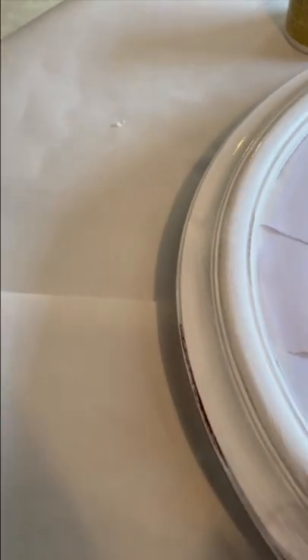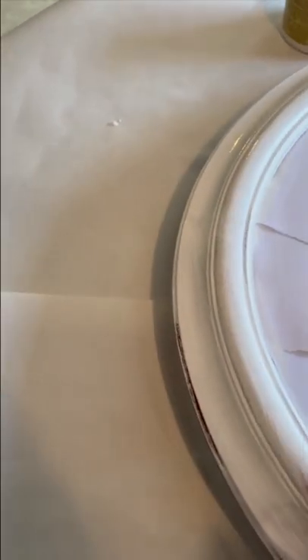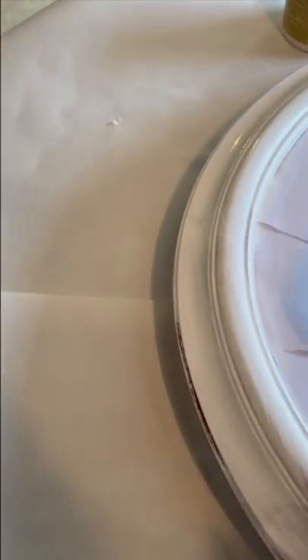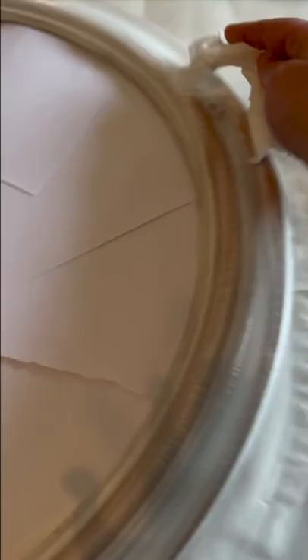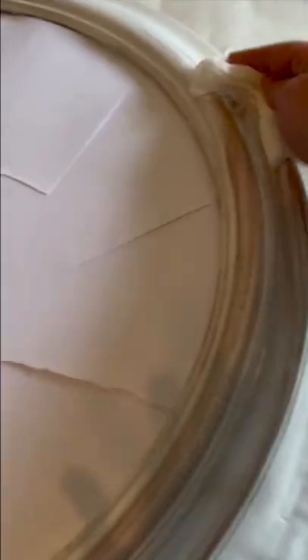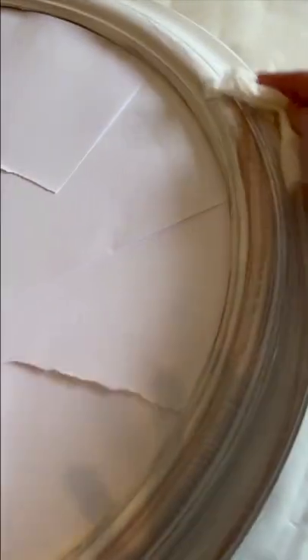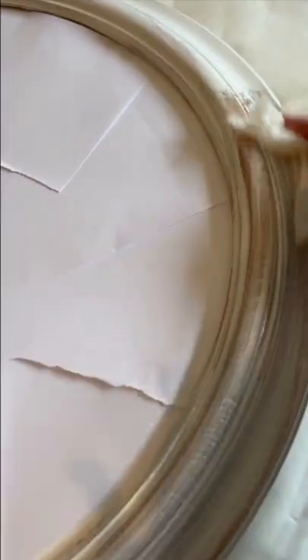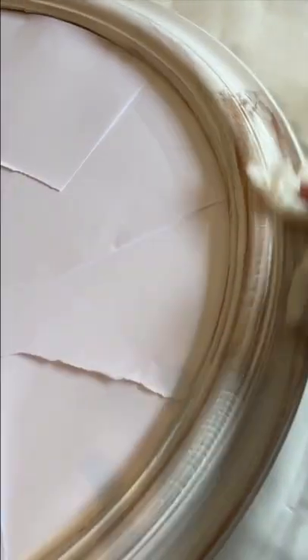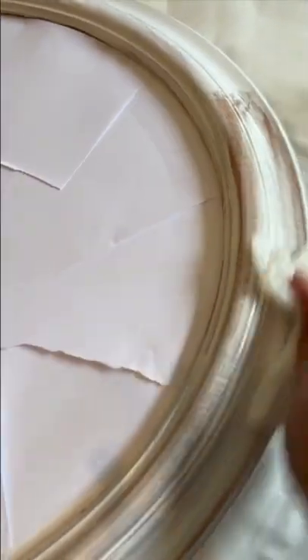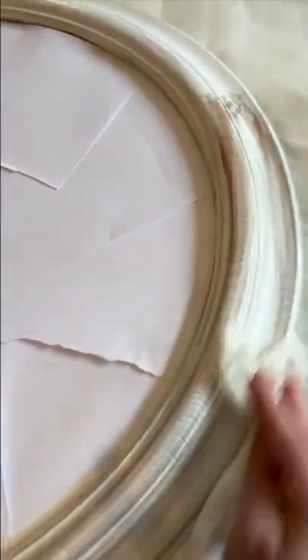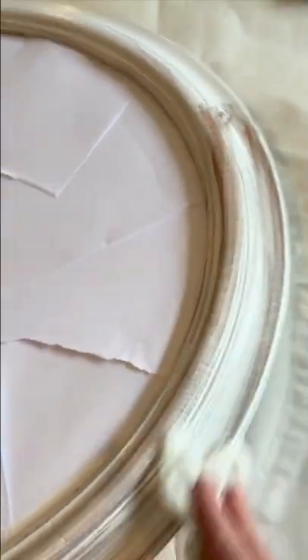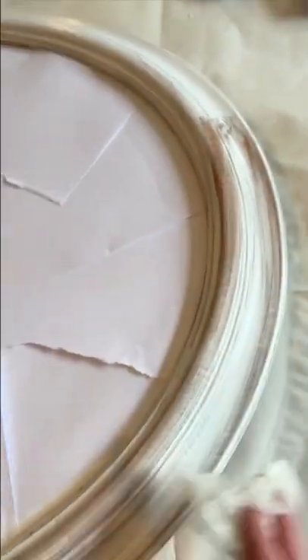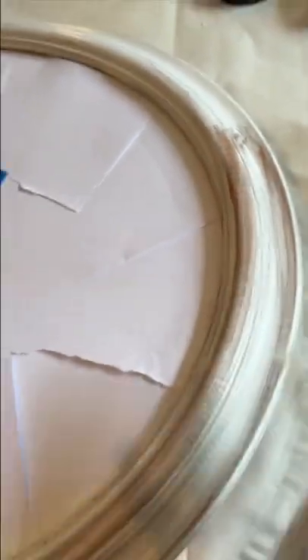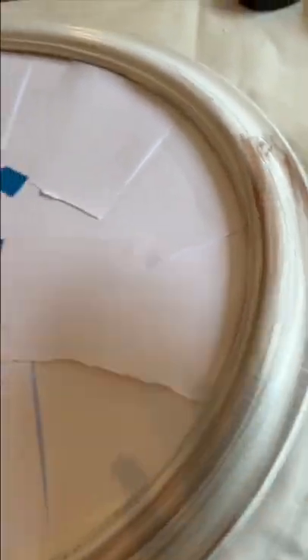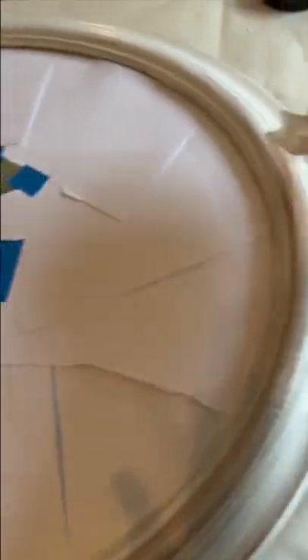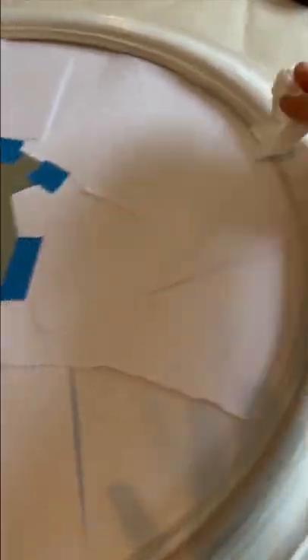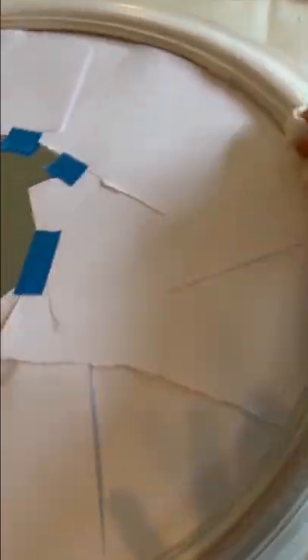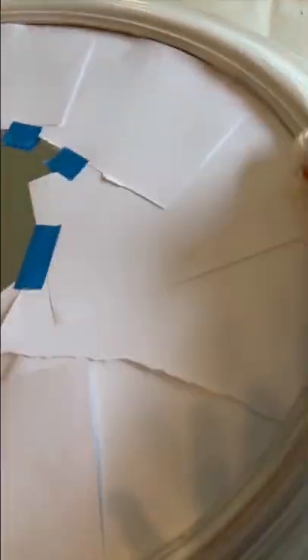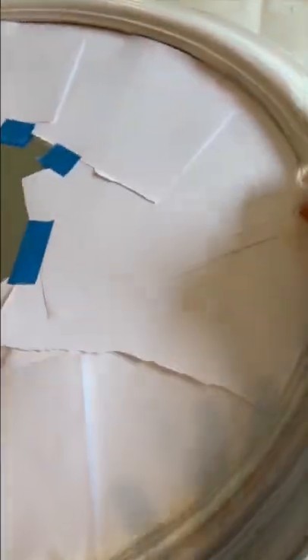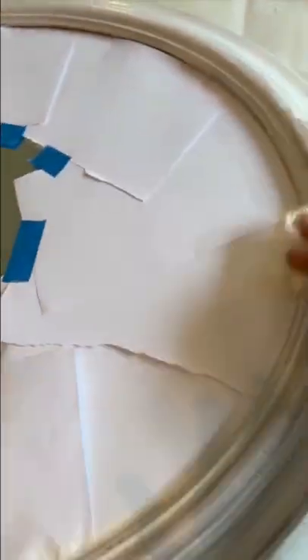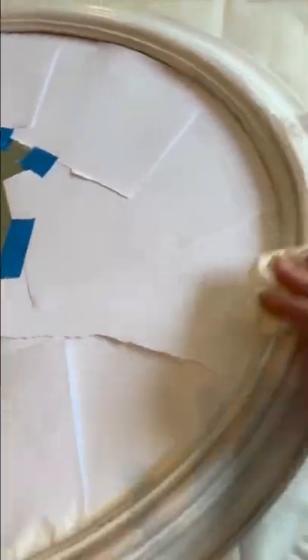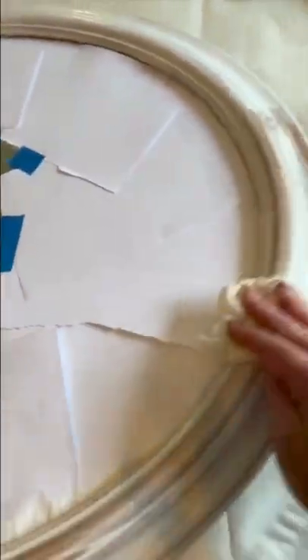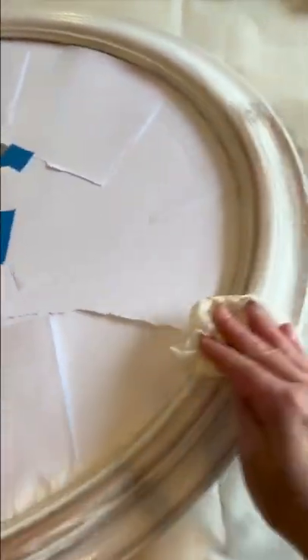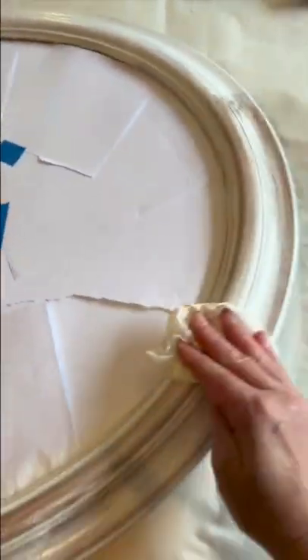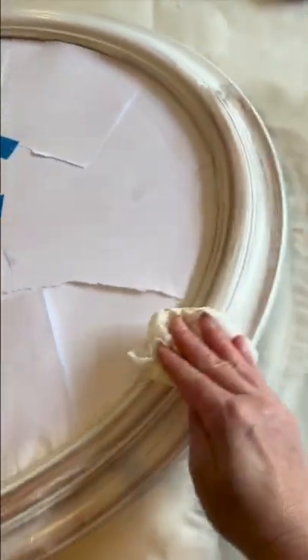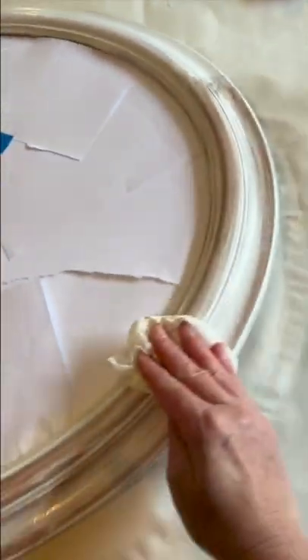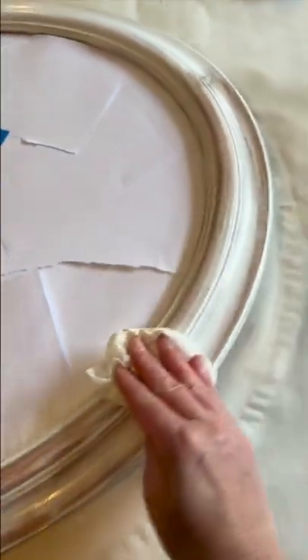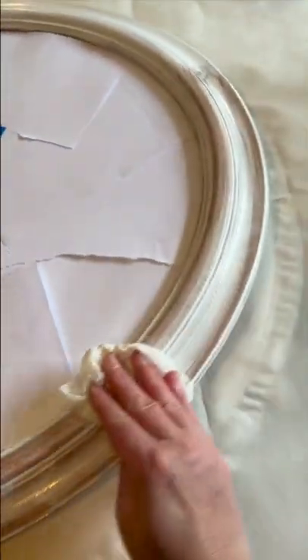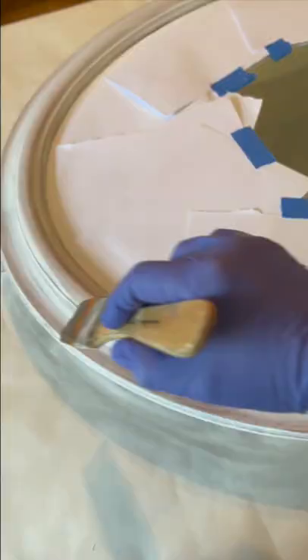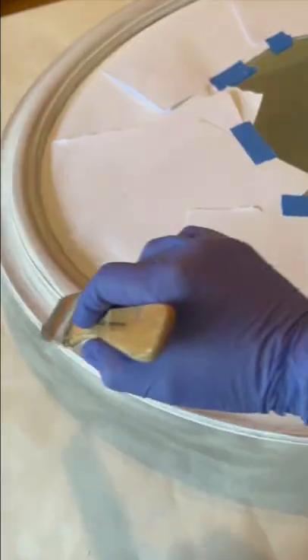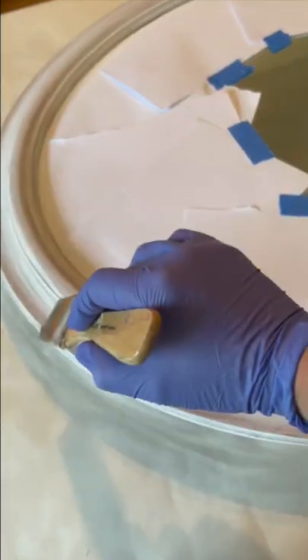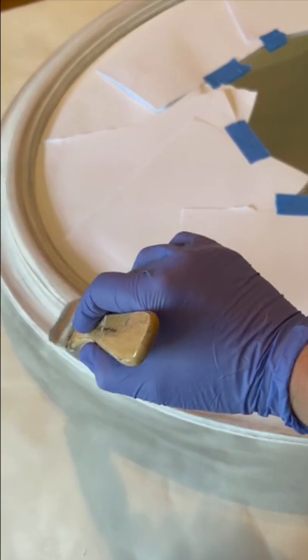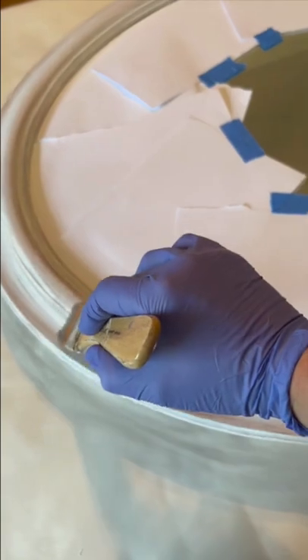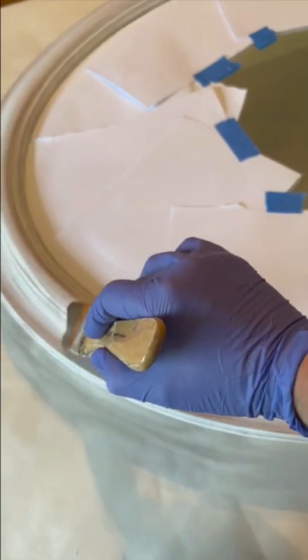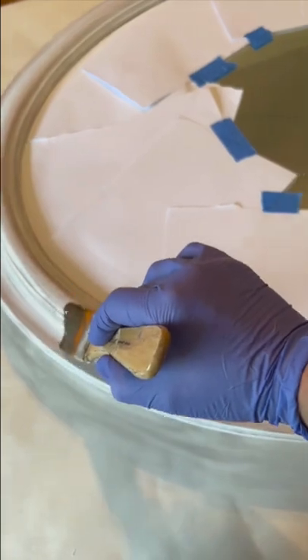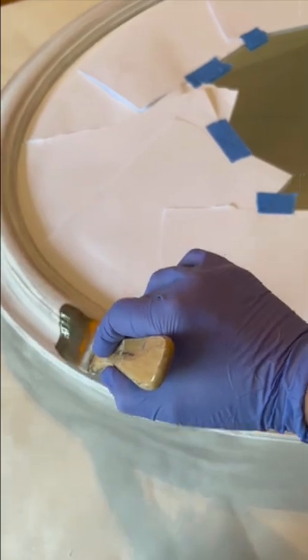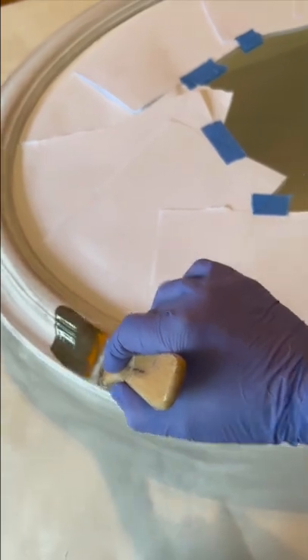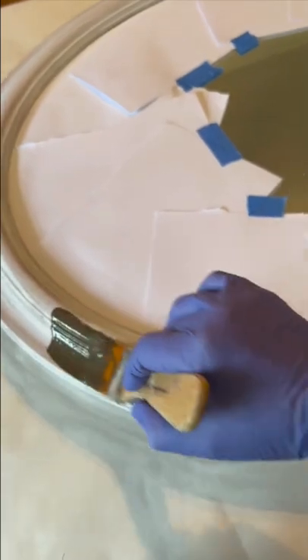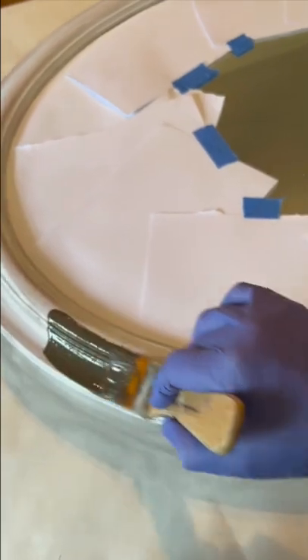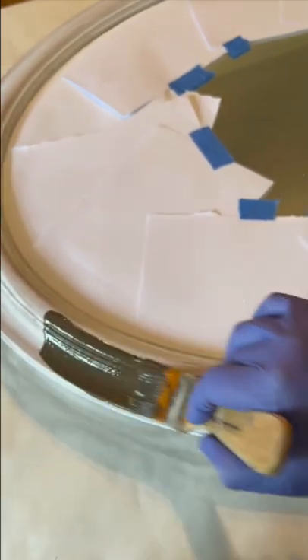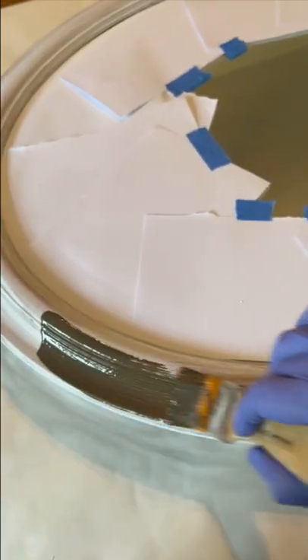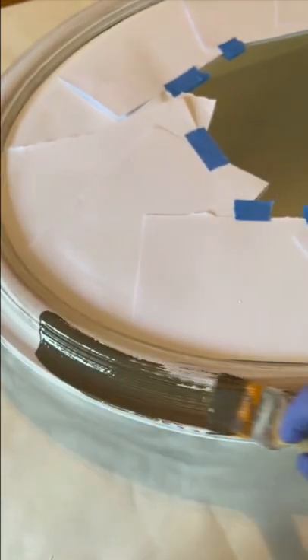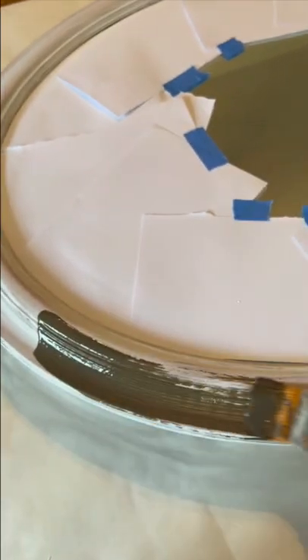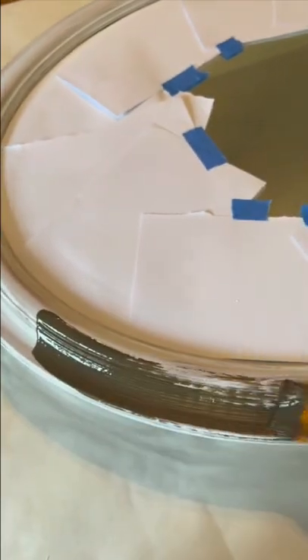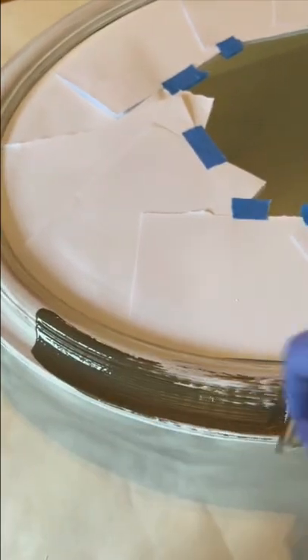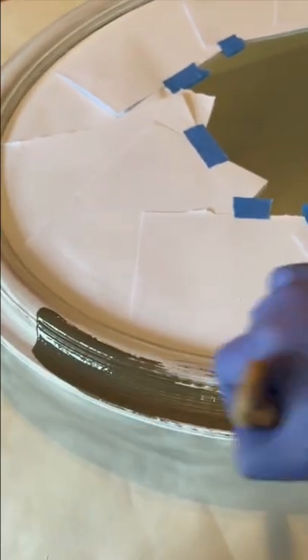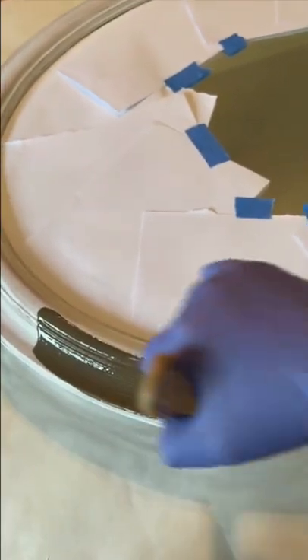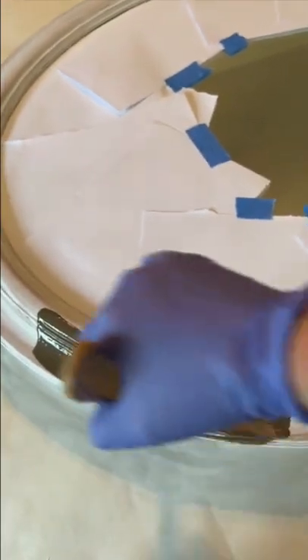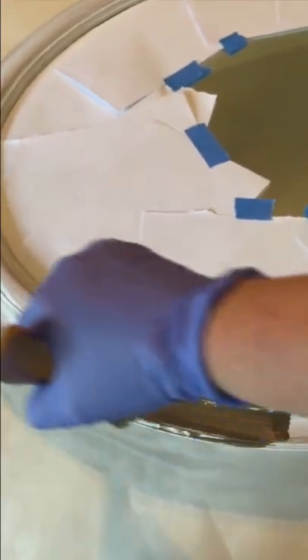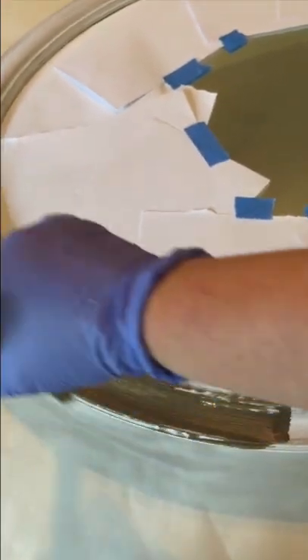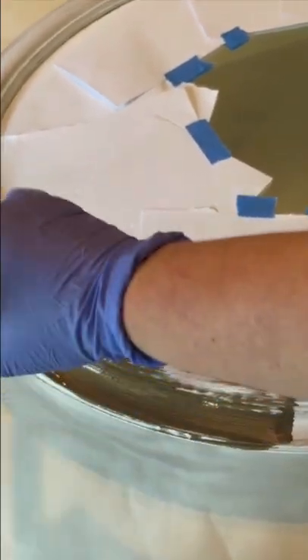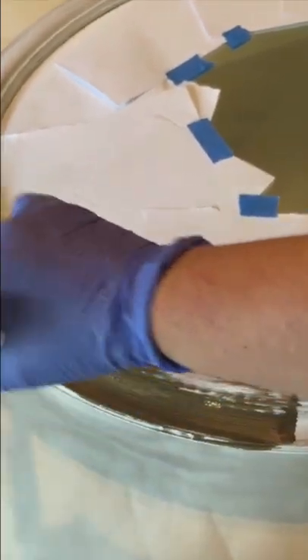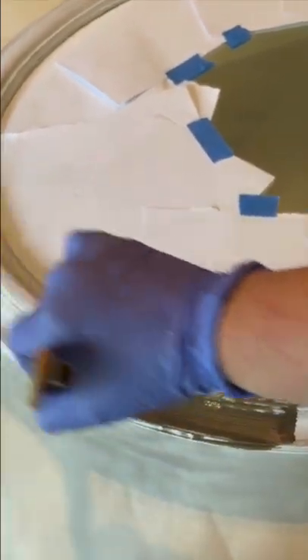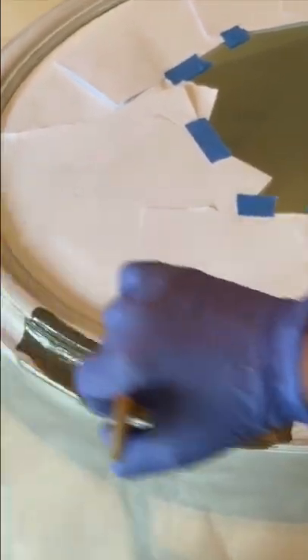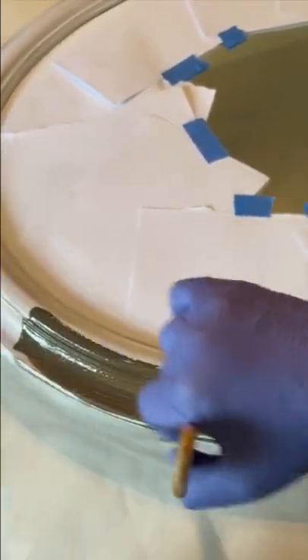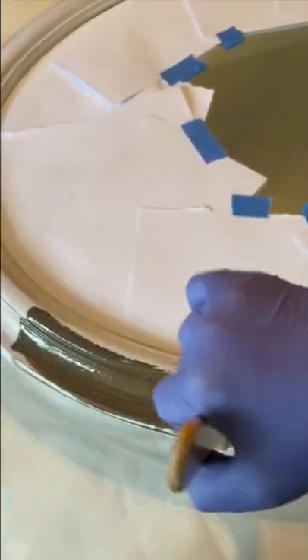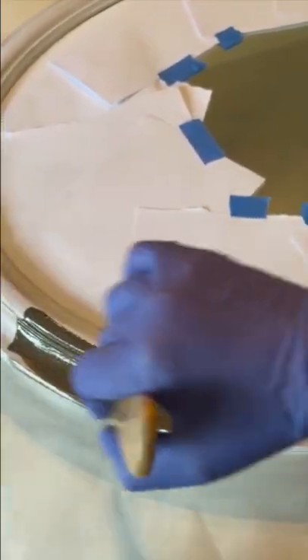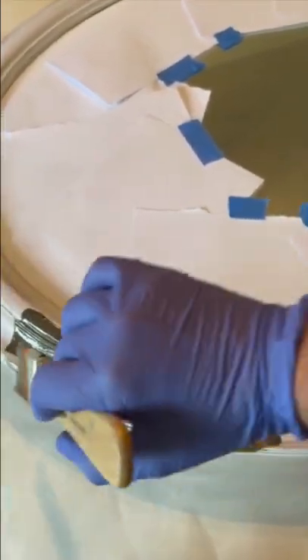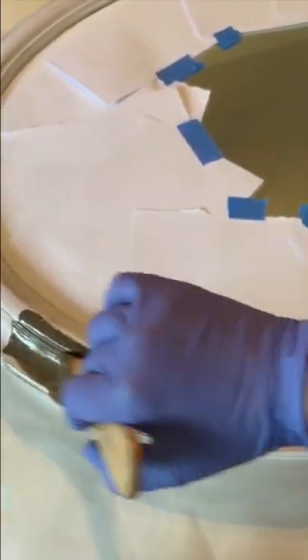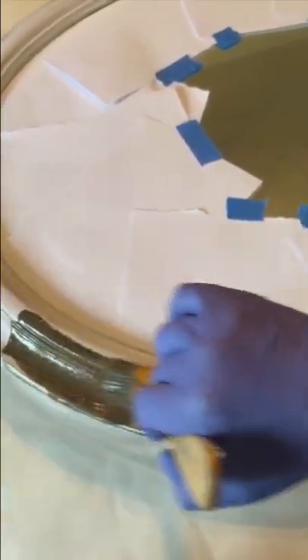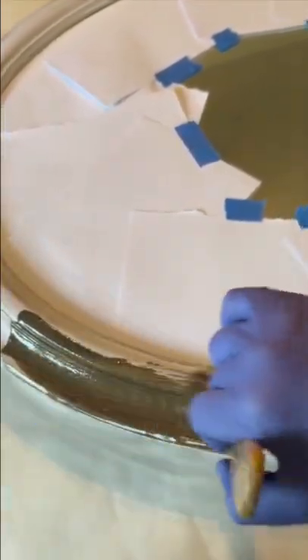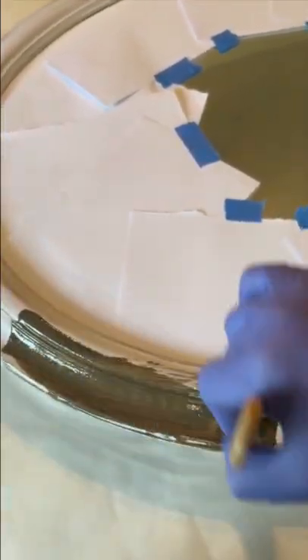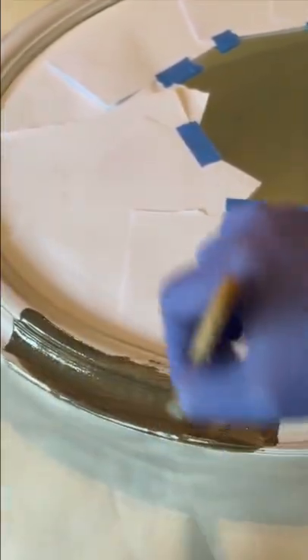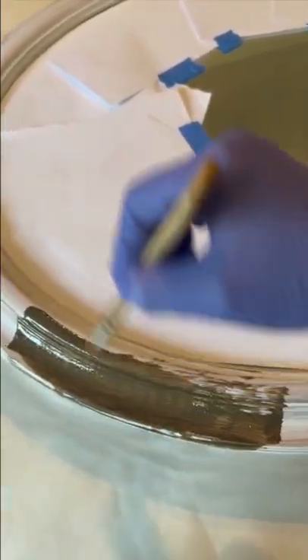You just want to wipe it lightly. Paint the glaze on and then you're going to want to wipe it back.